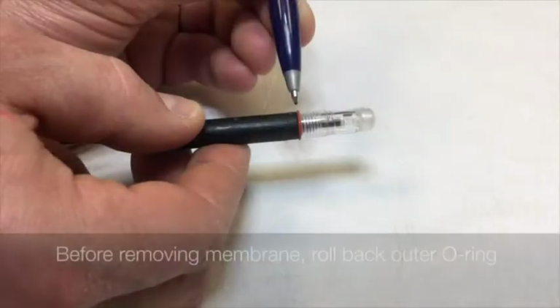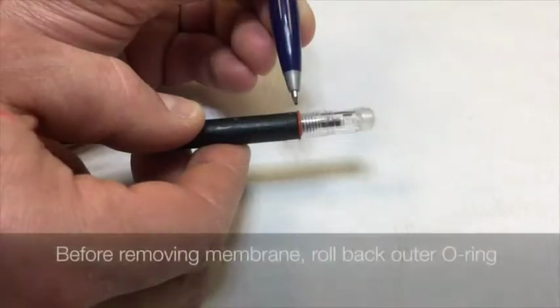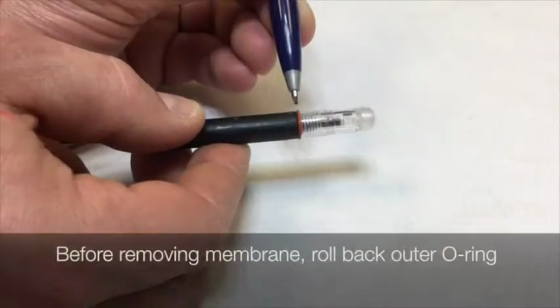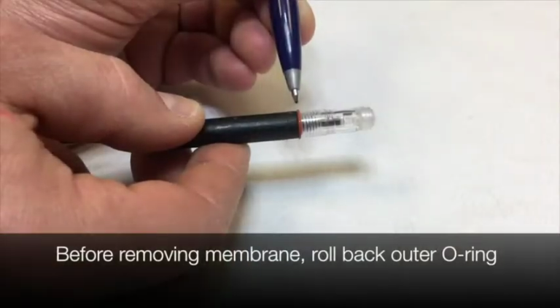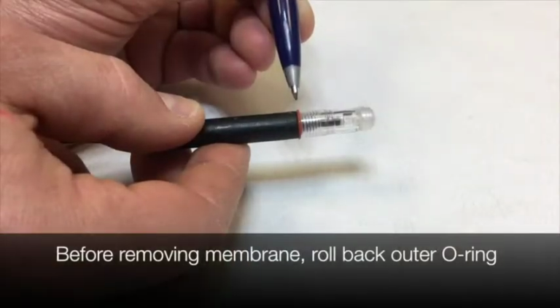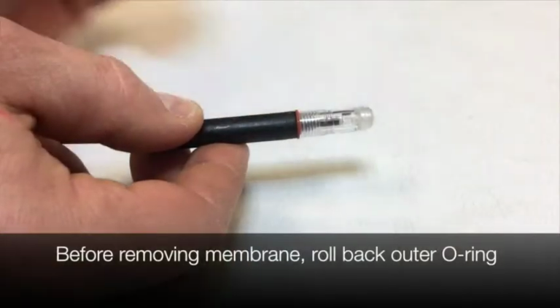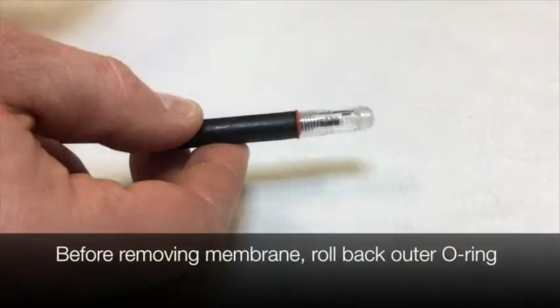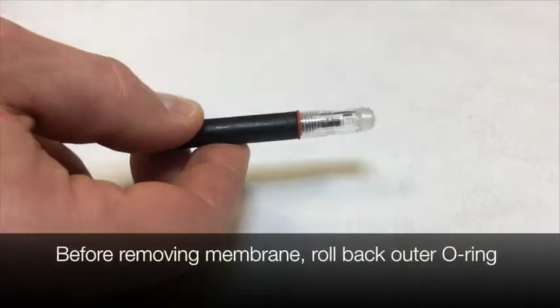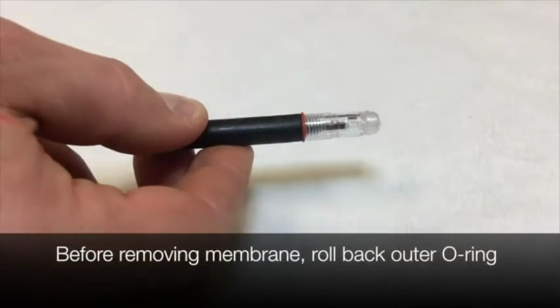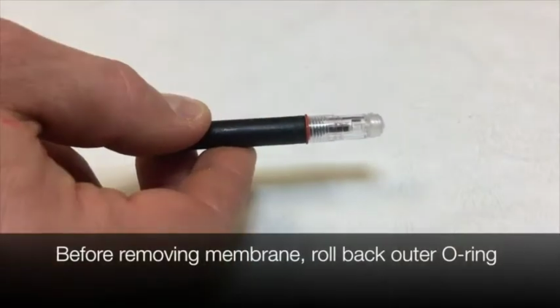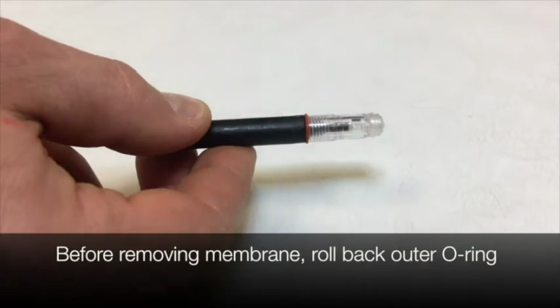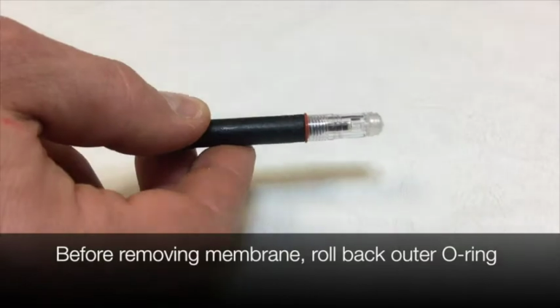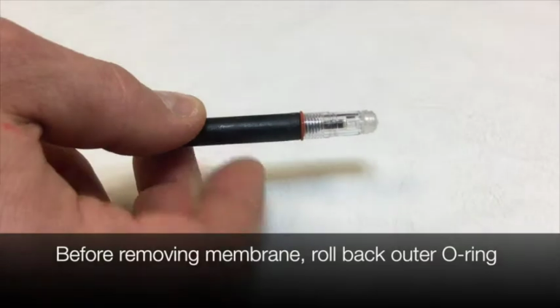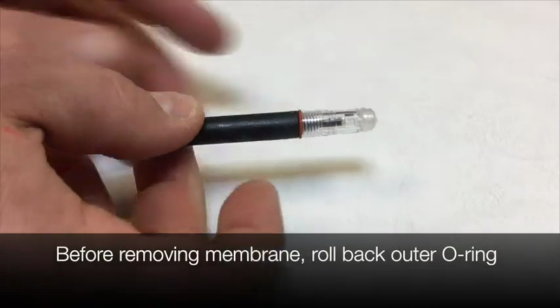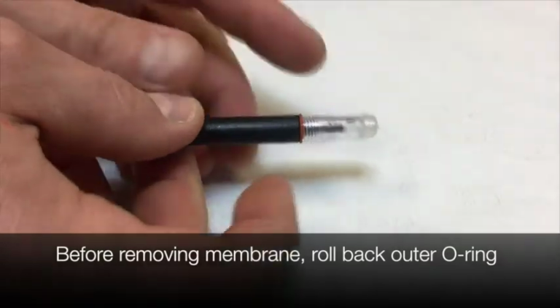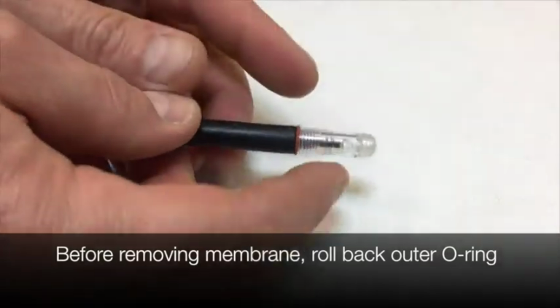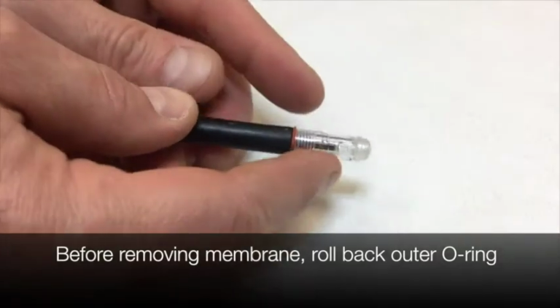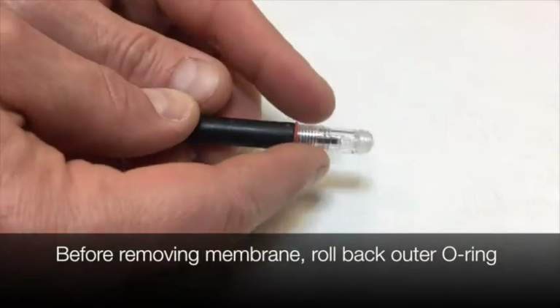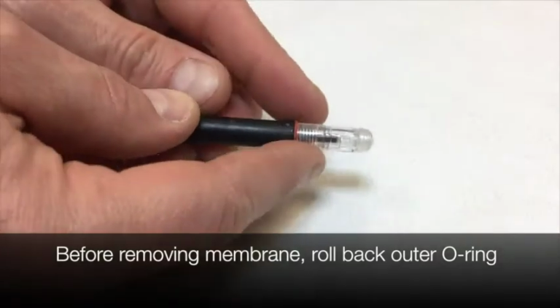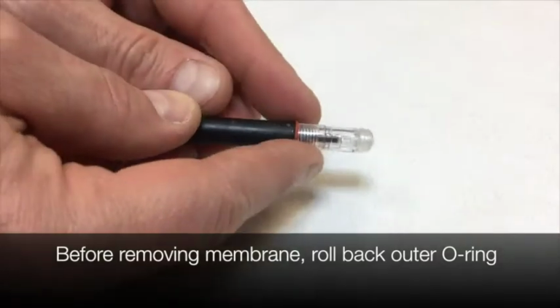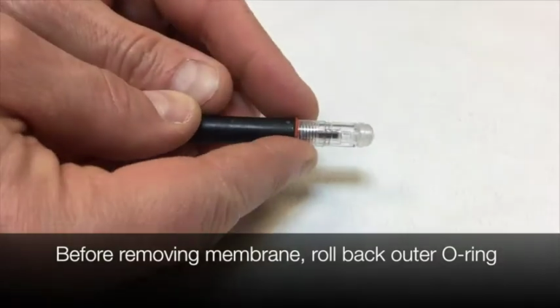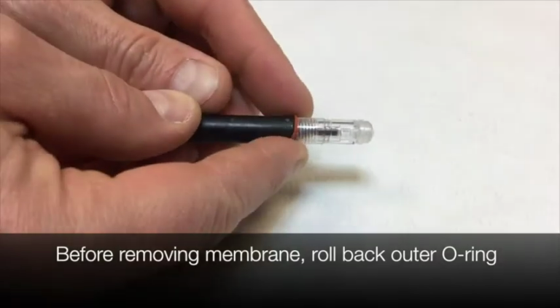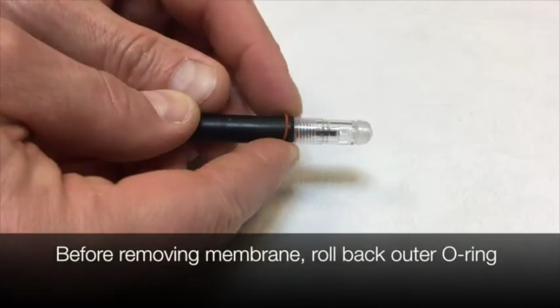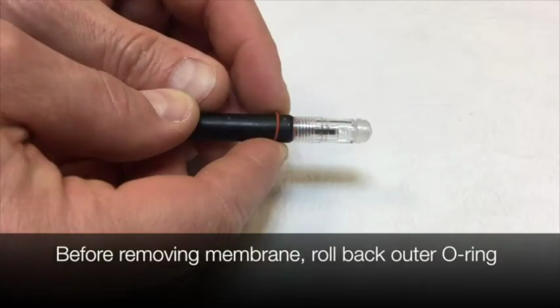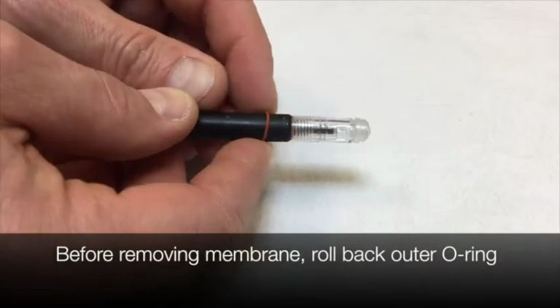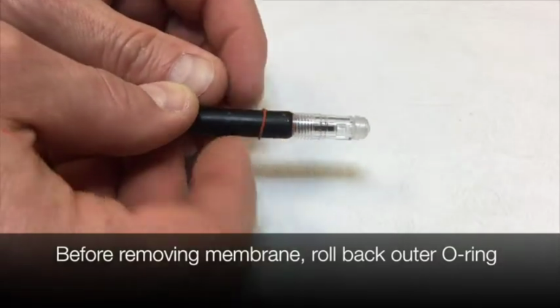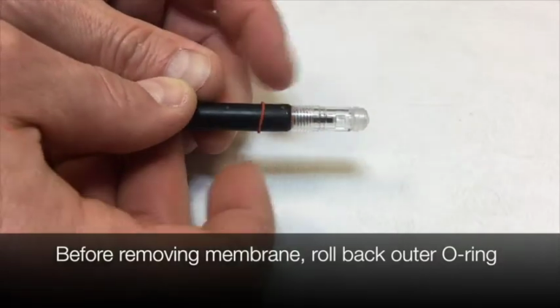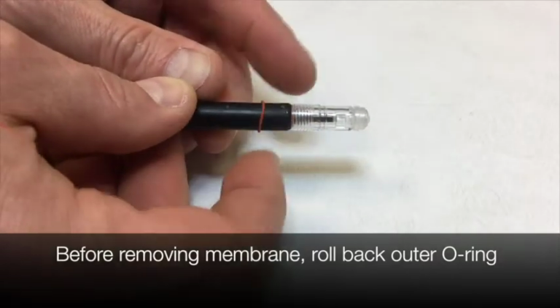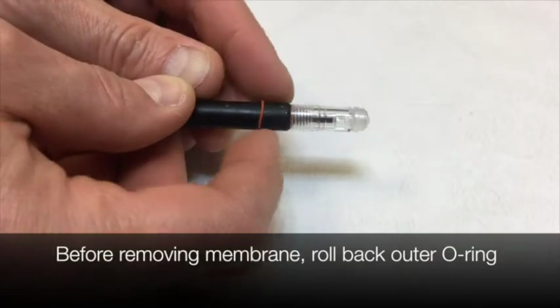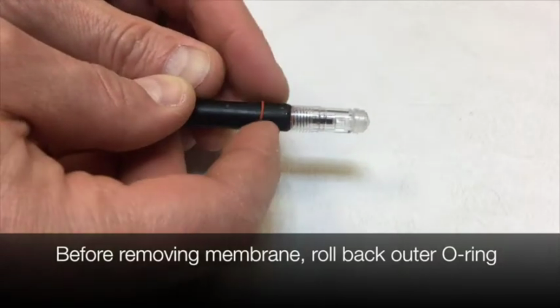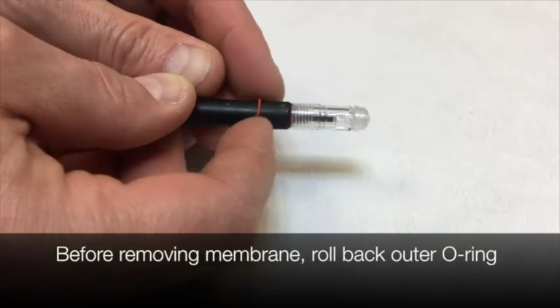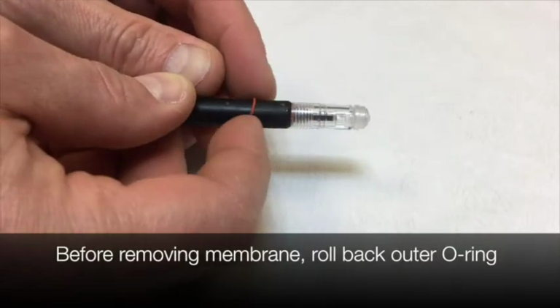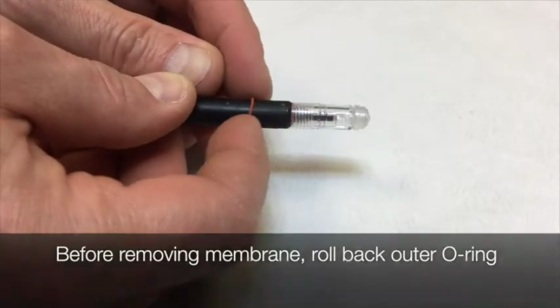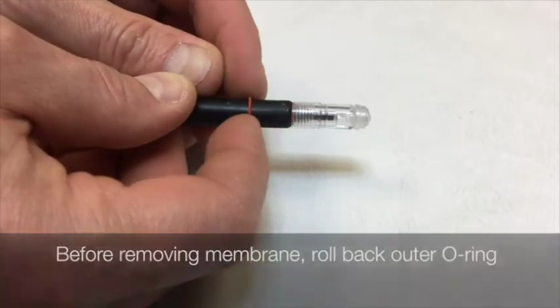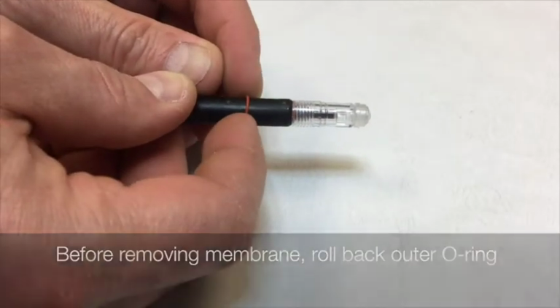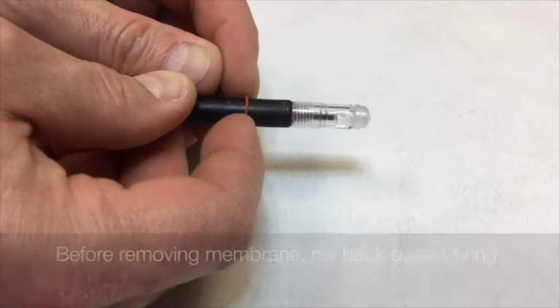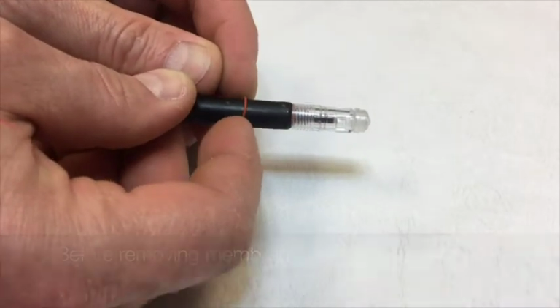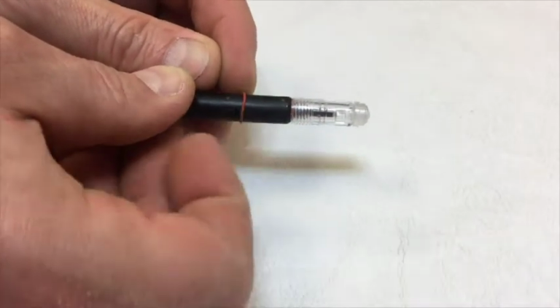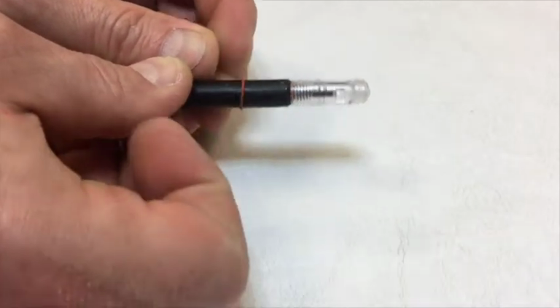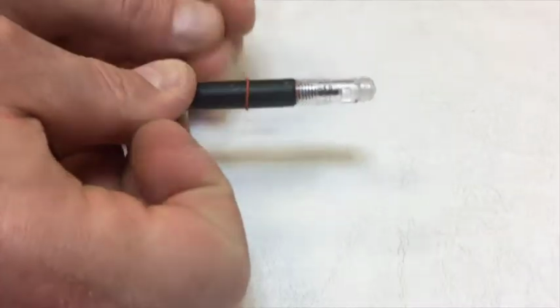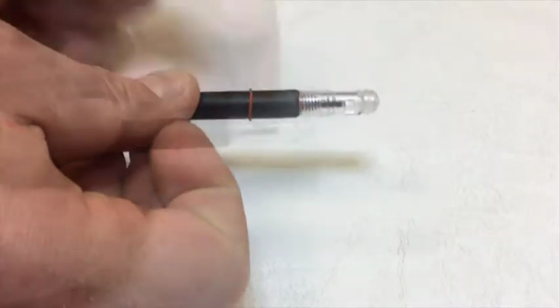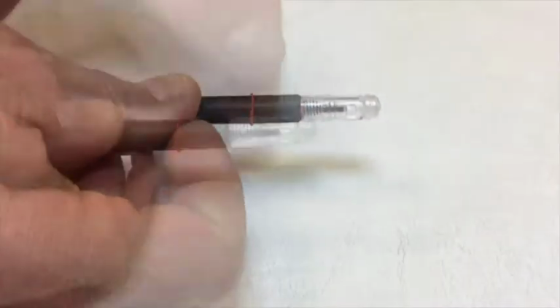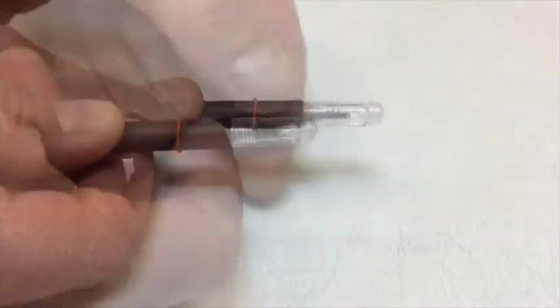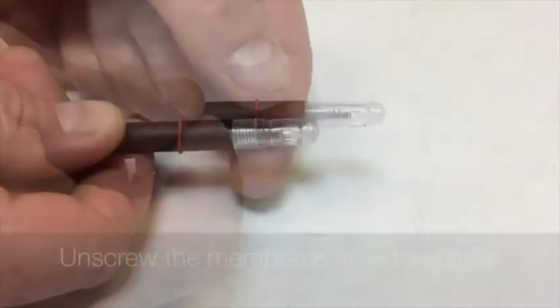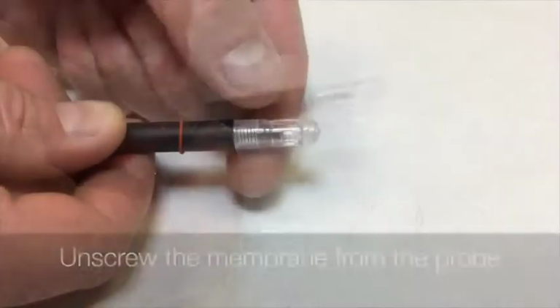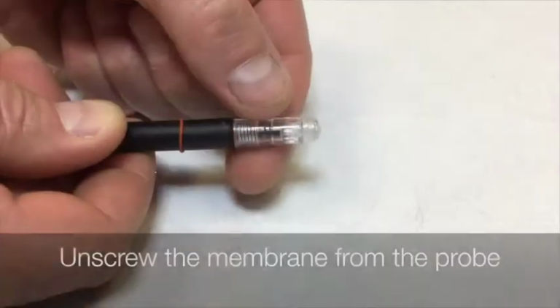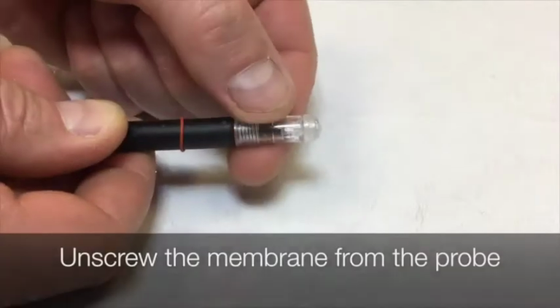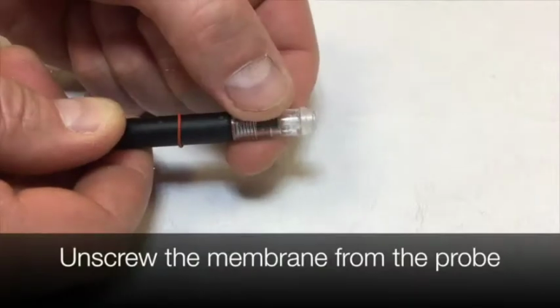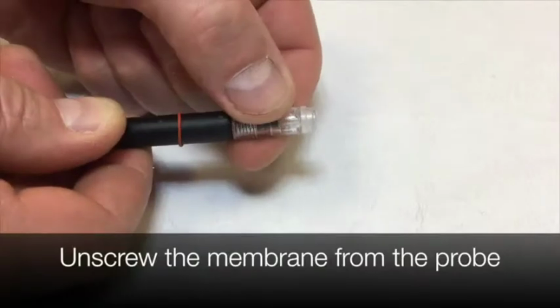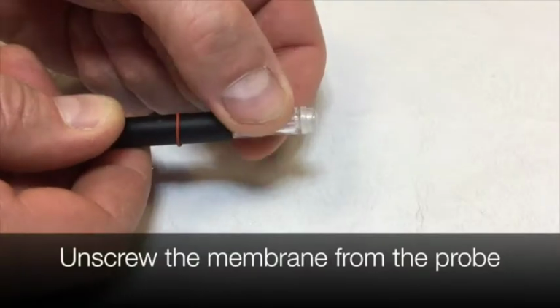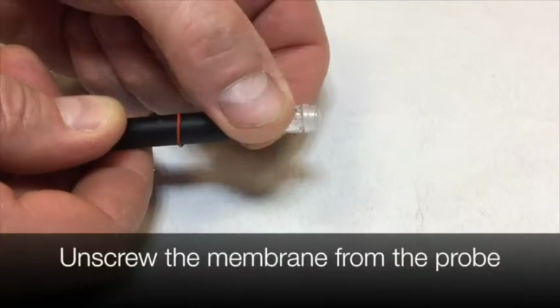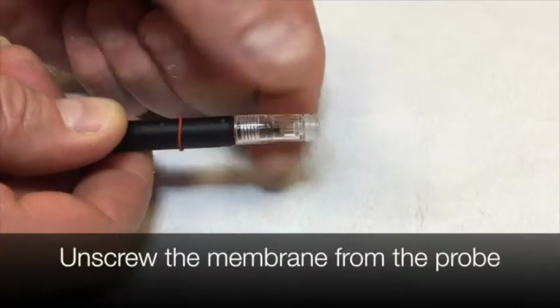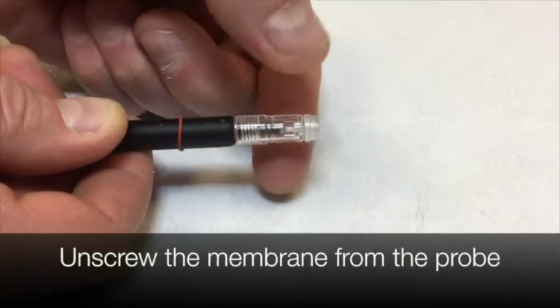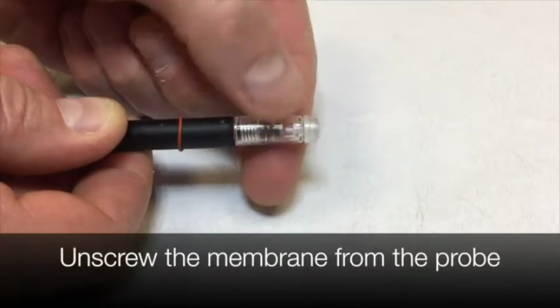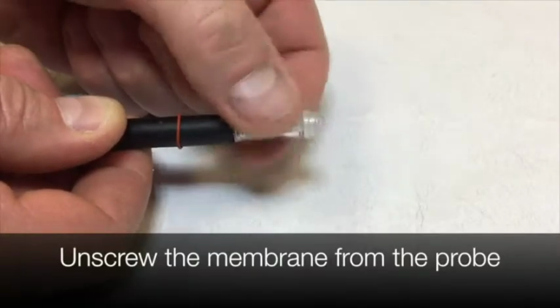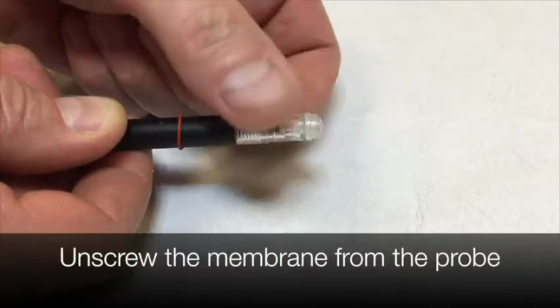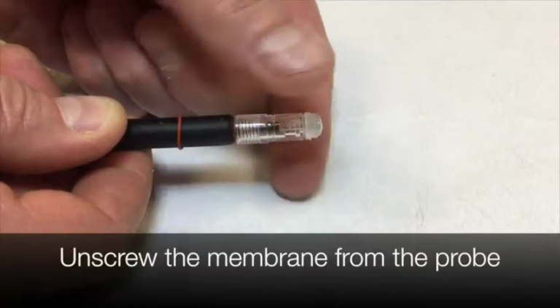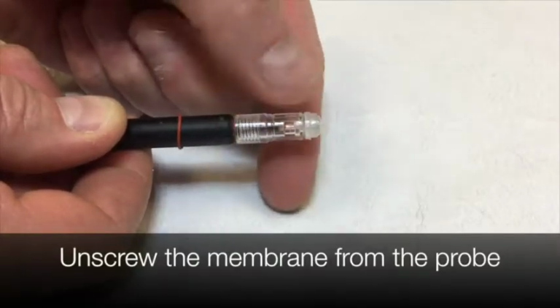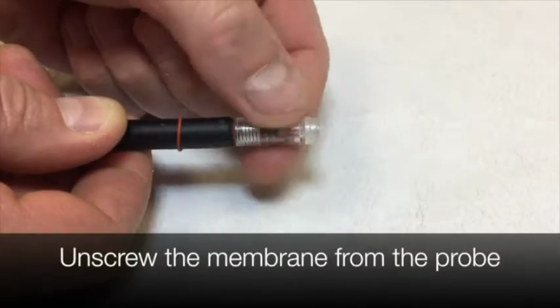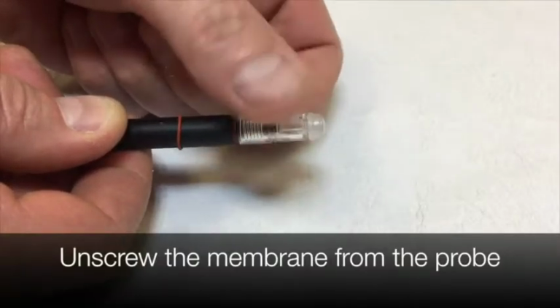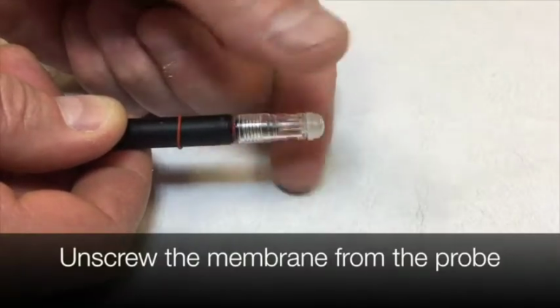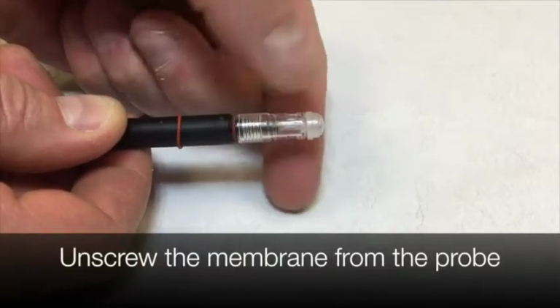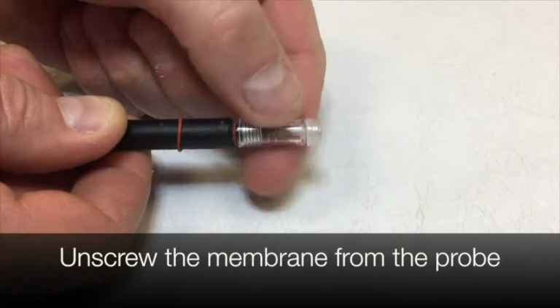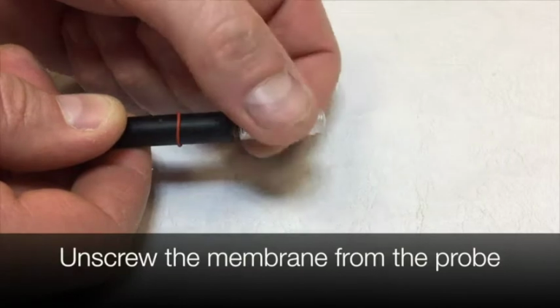Before removing the membrane jacket, roll back the larger silicone o-ring. Unscrew the membrane from the probe.